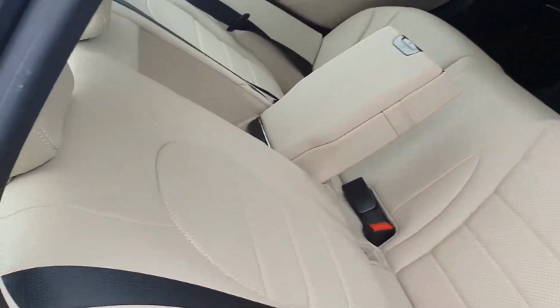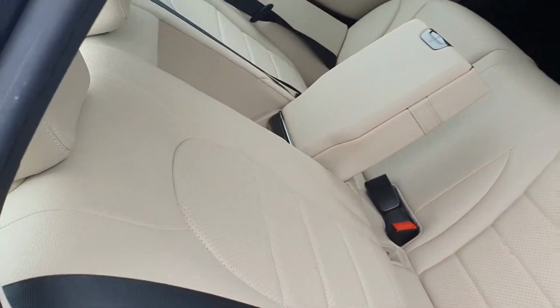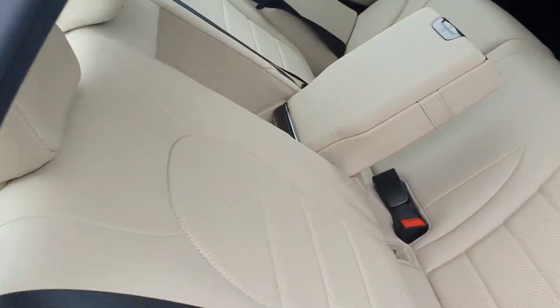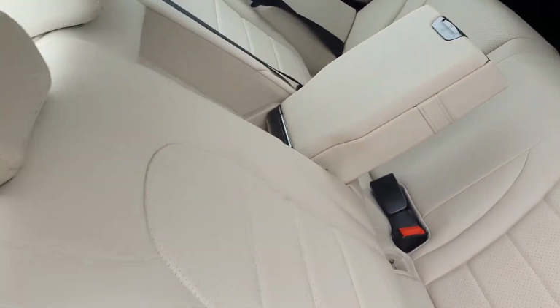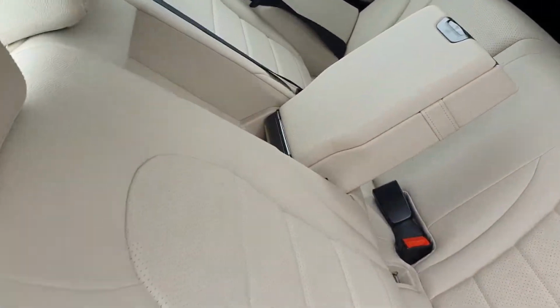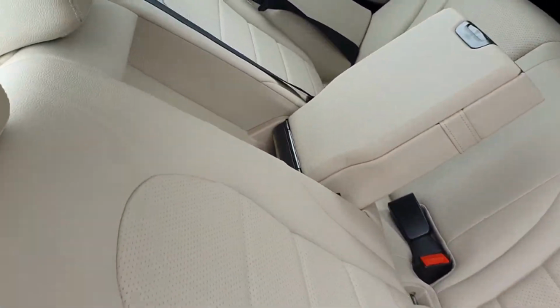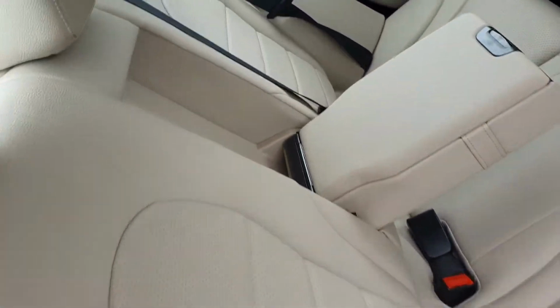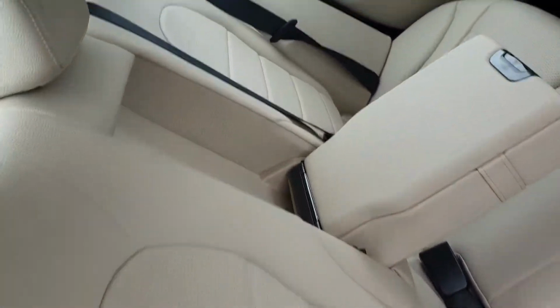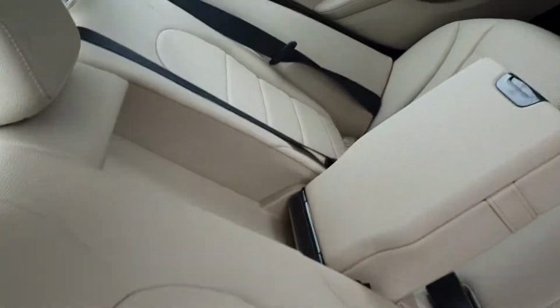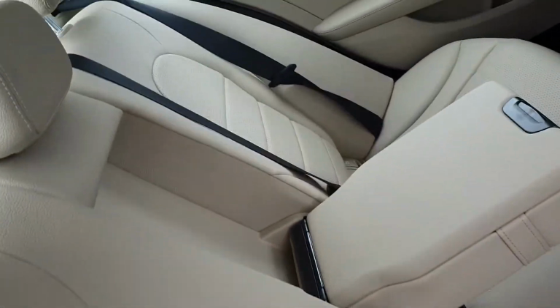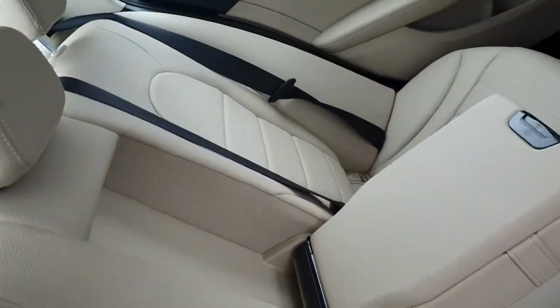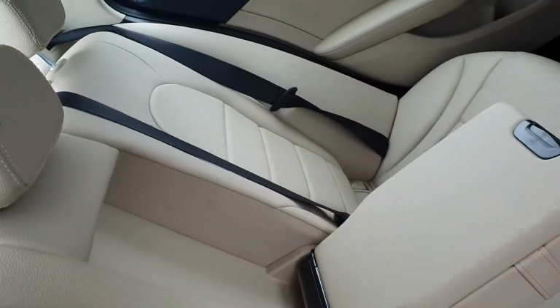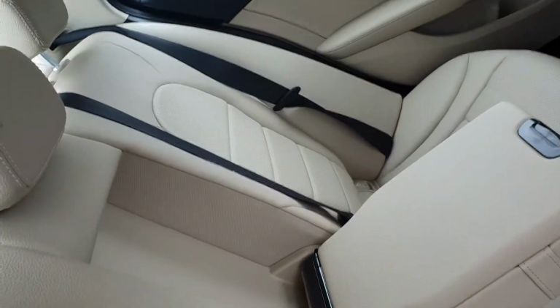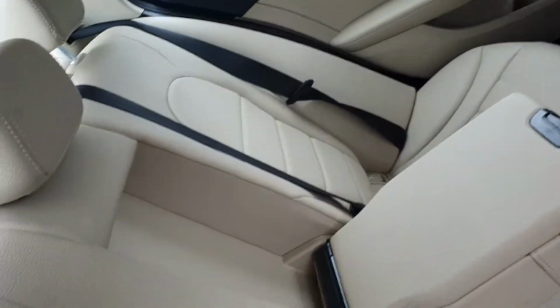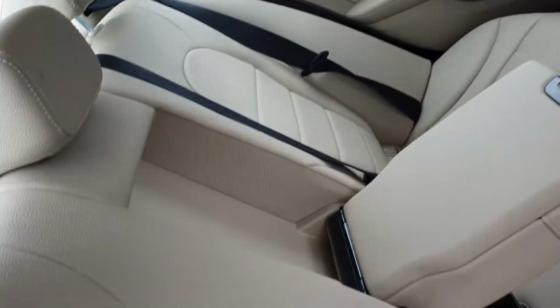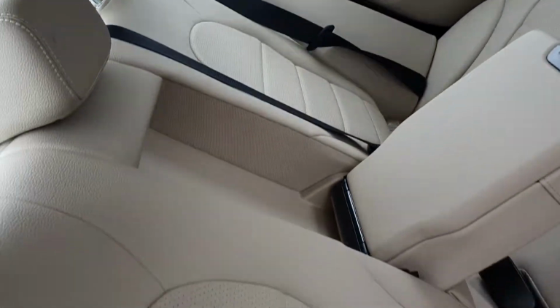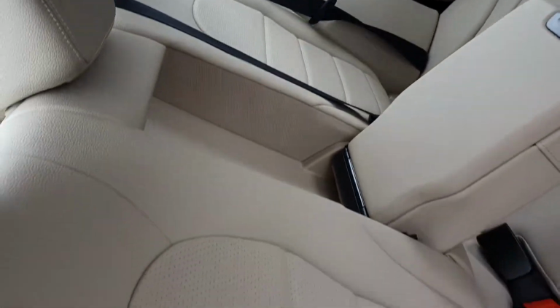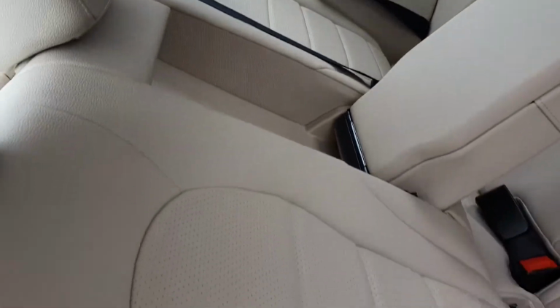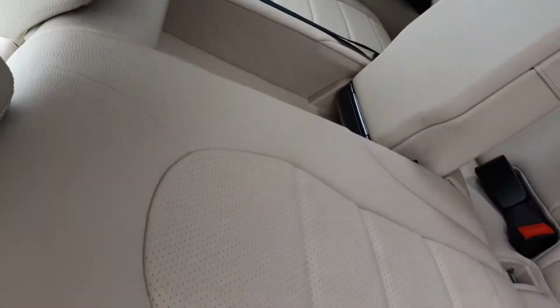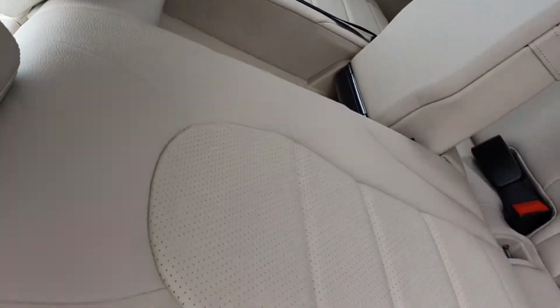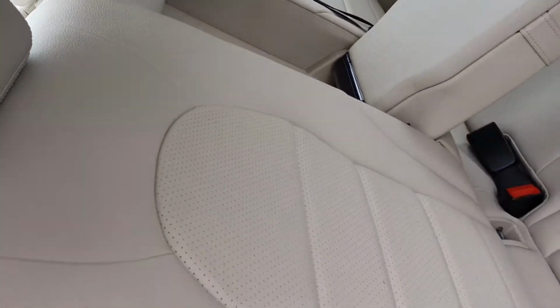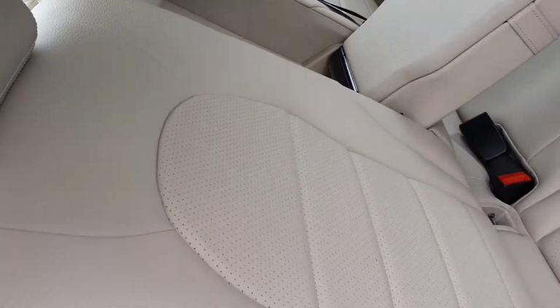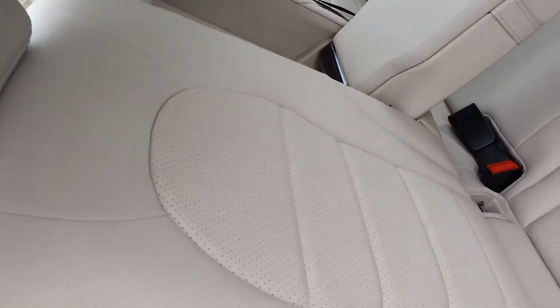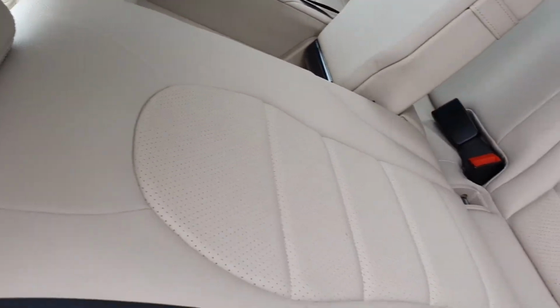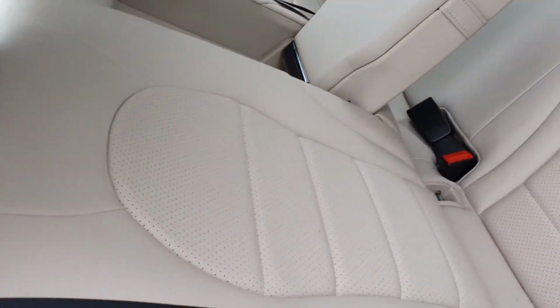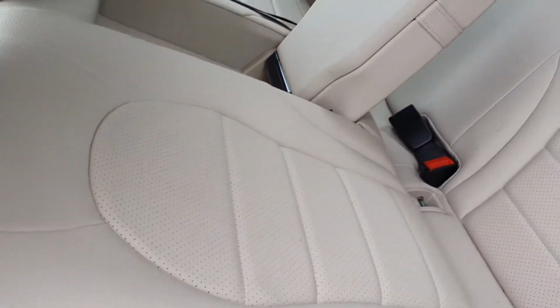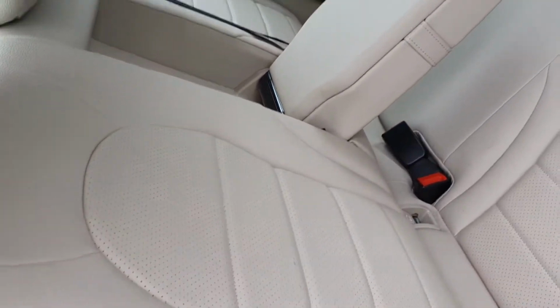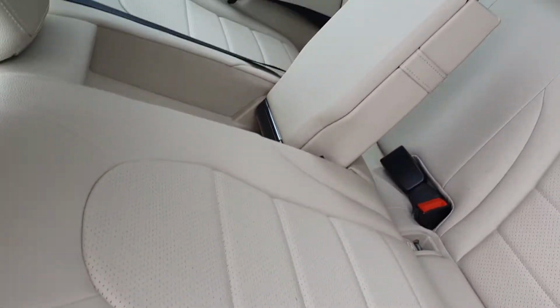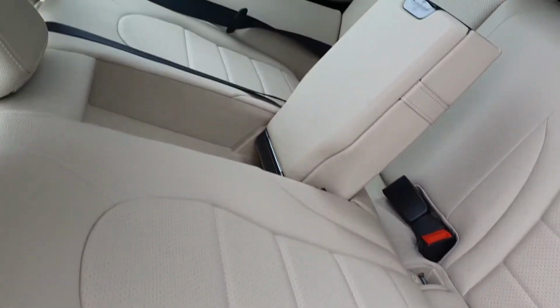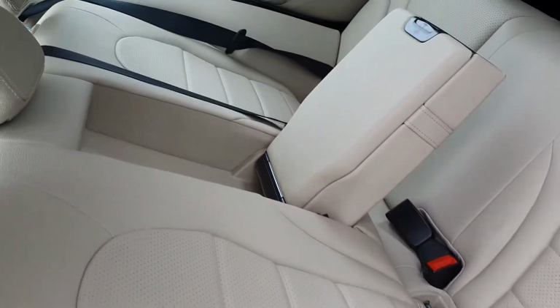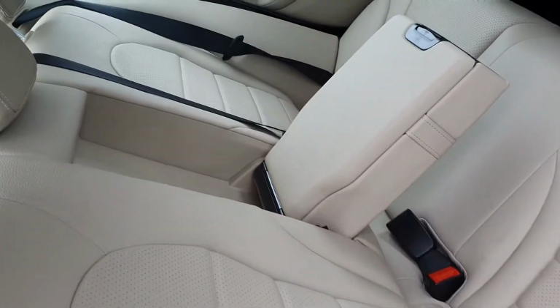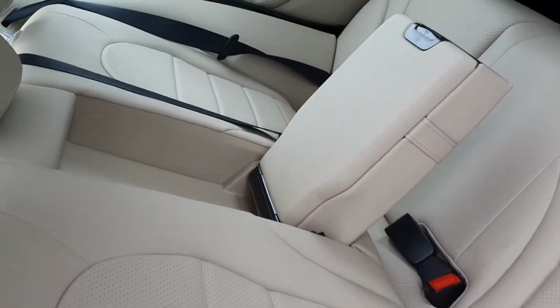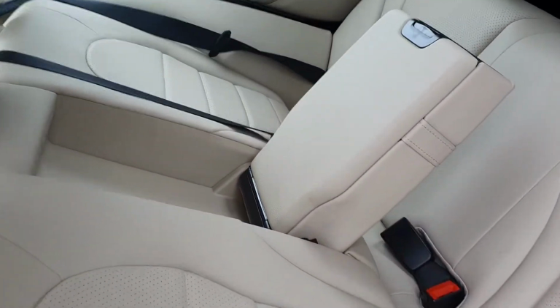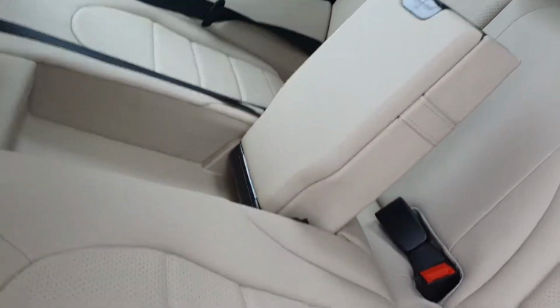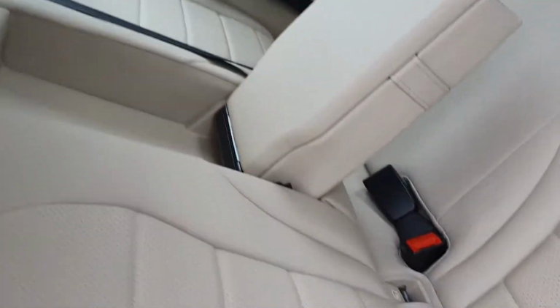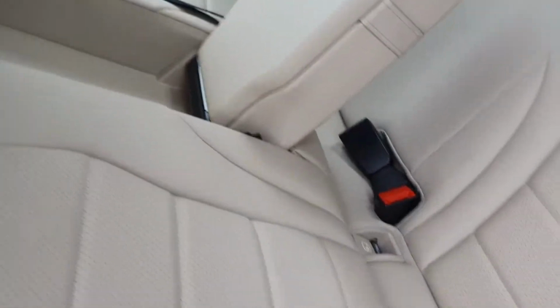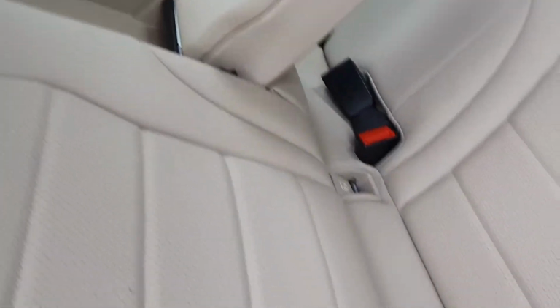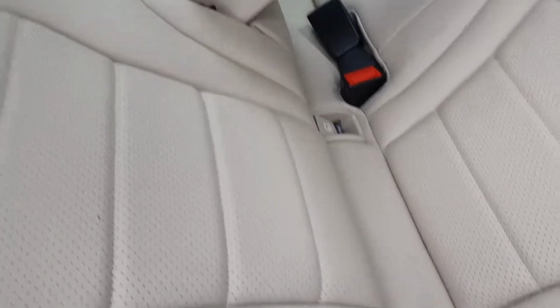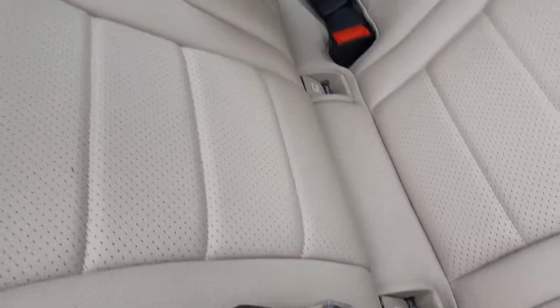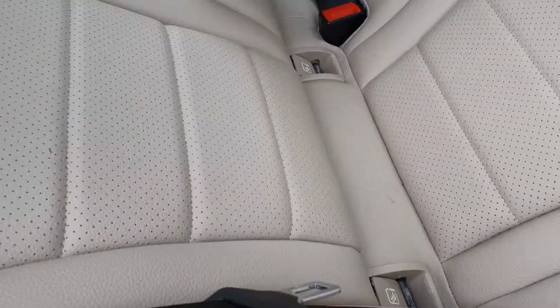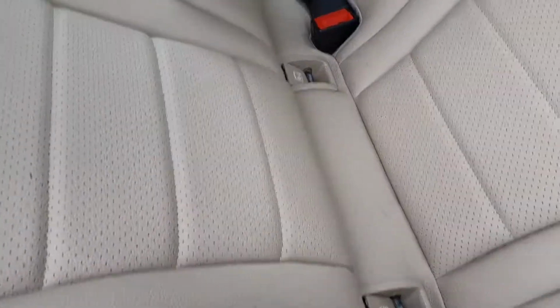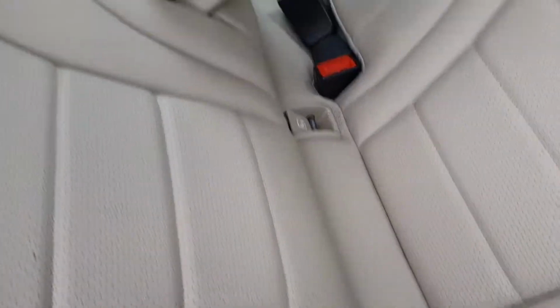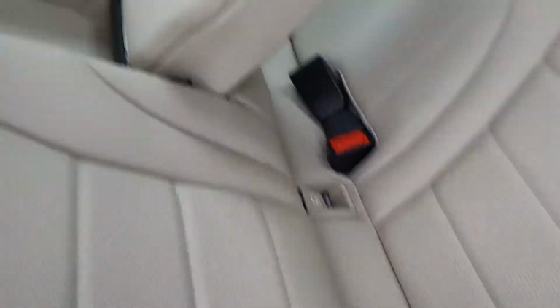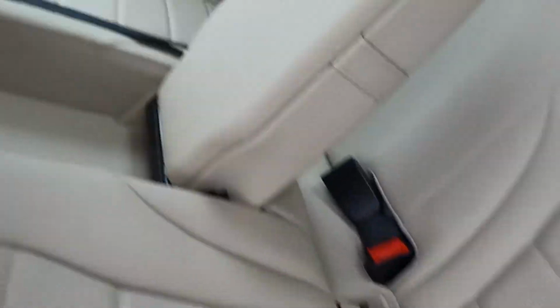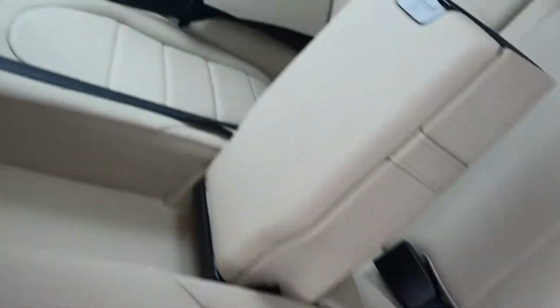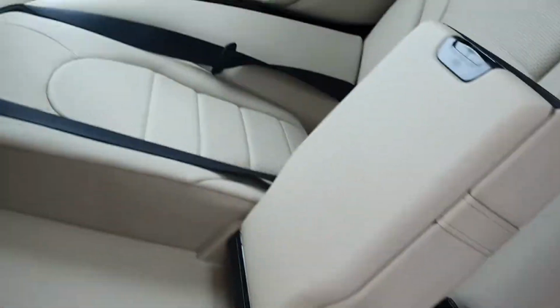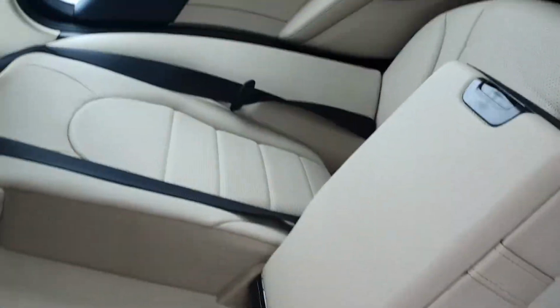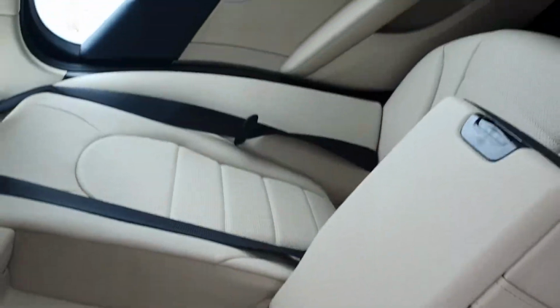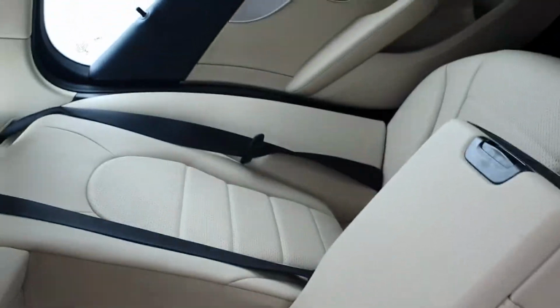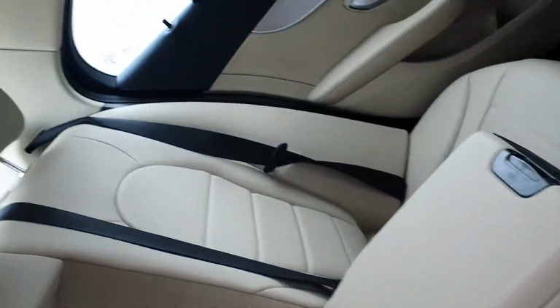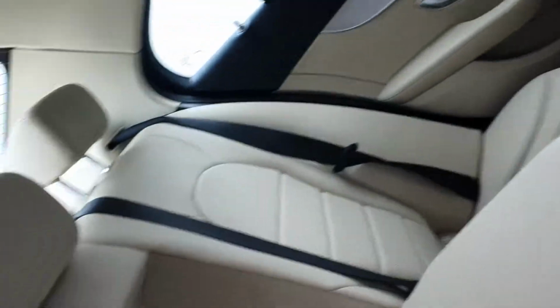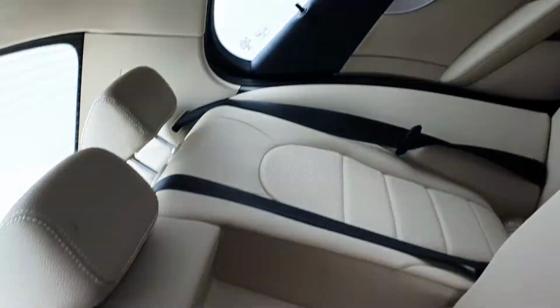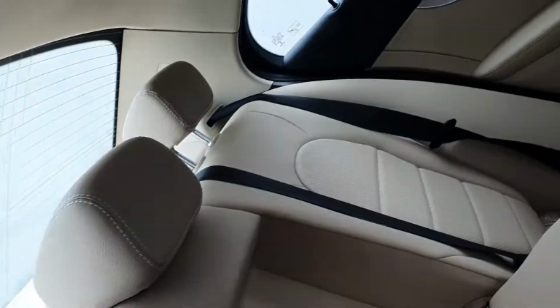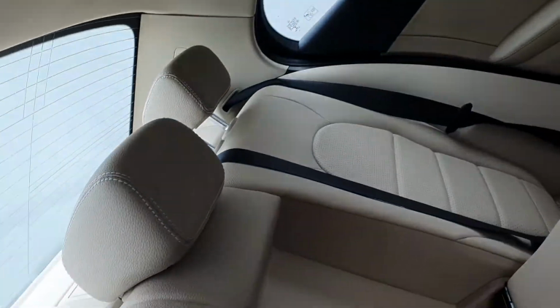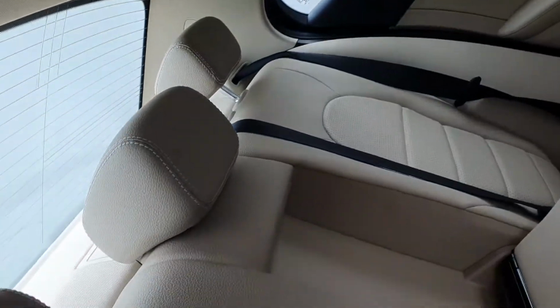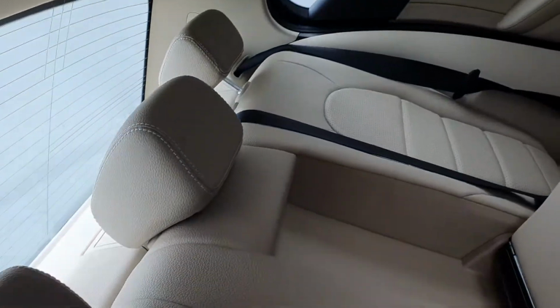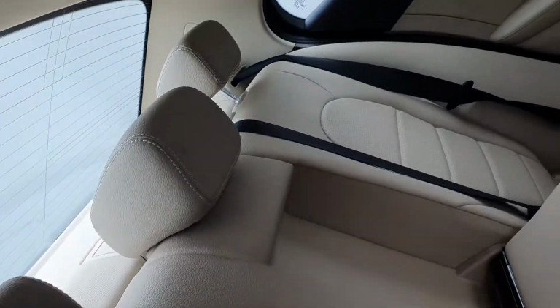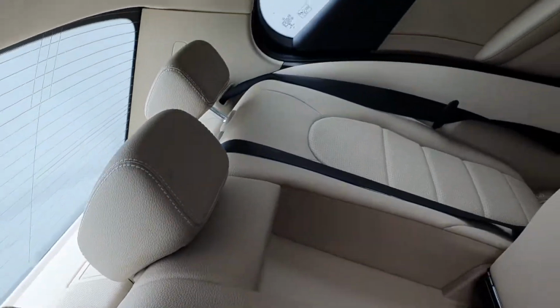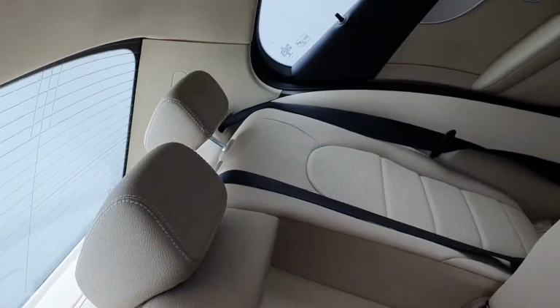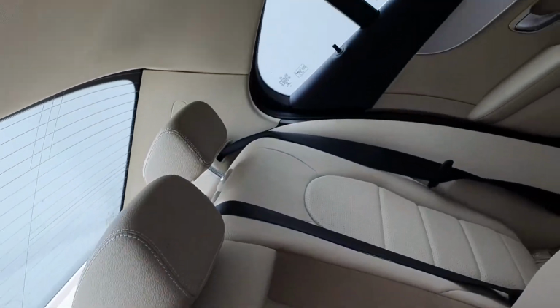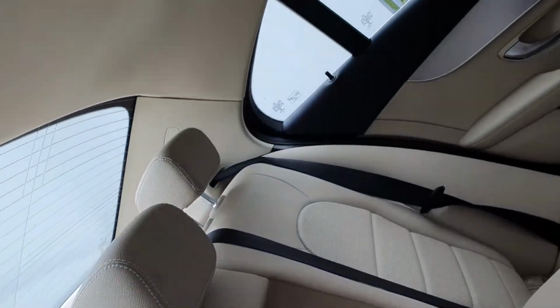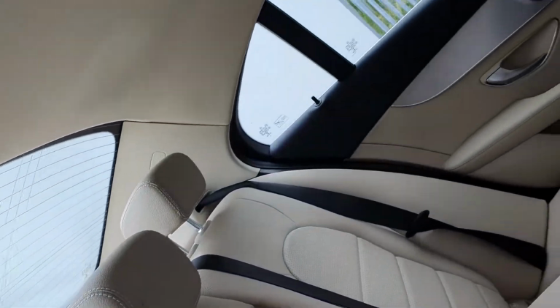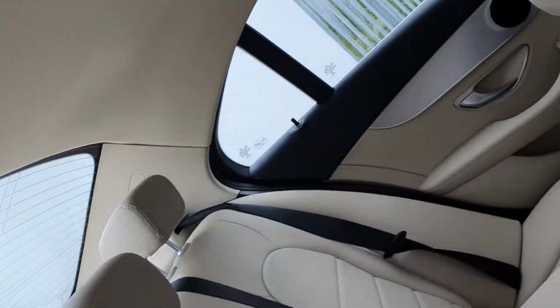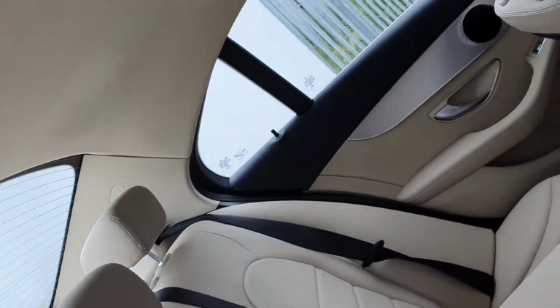As you can see here in the back, there's plenty of space. You have a centre armrest, isofix points on each side, plenty of legroom and headroom.